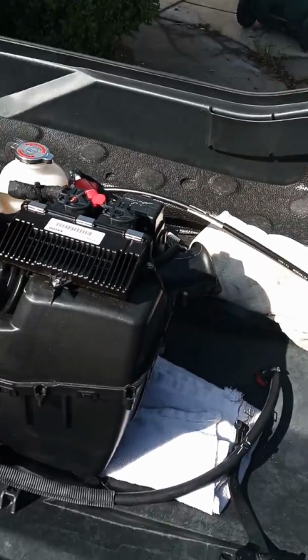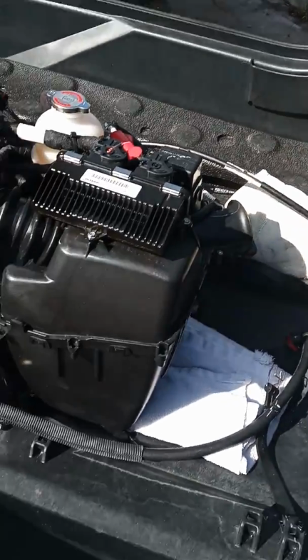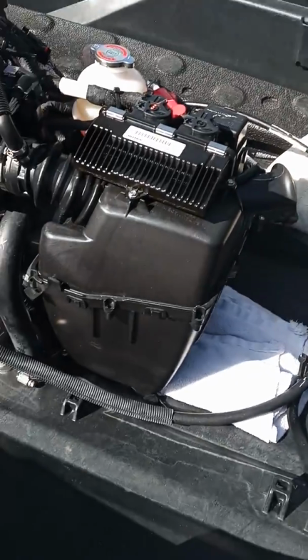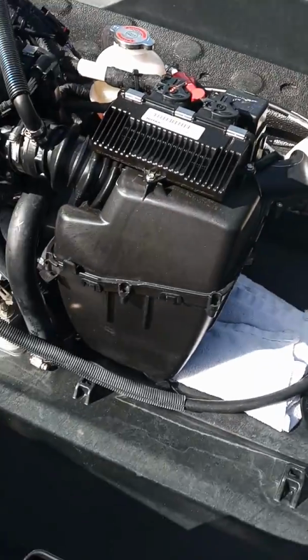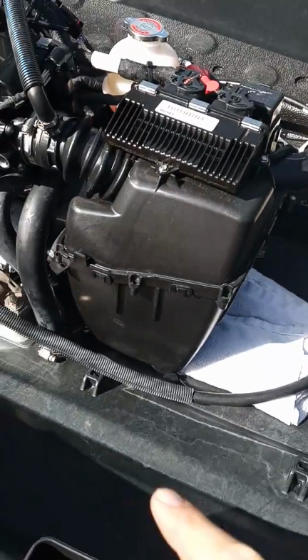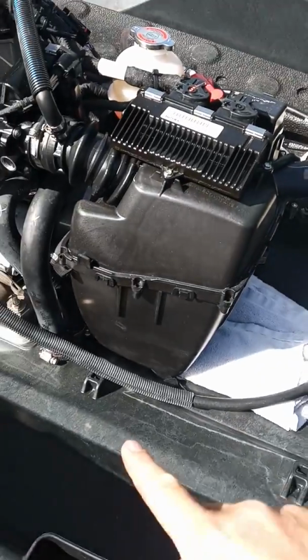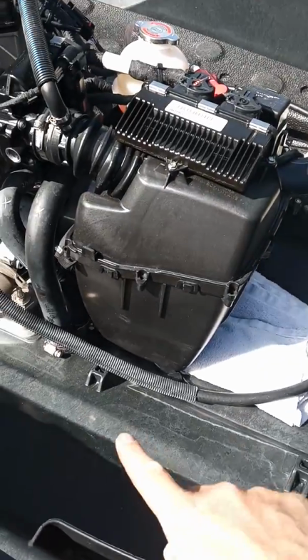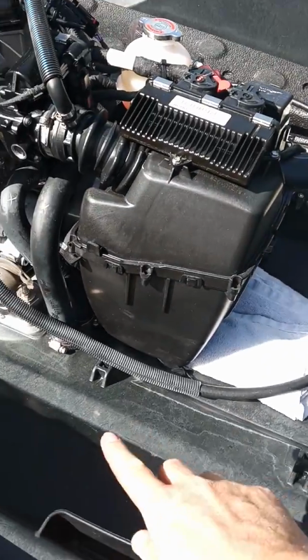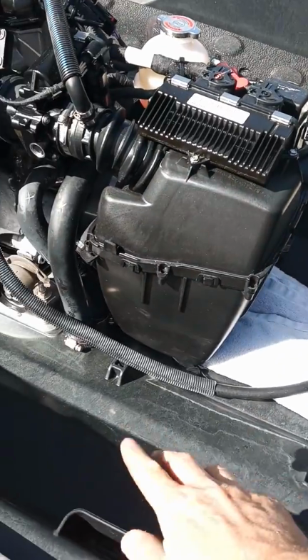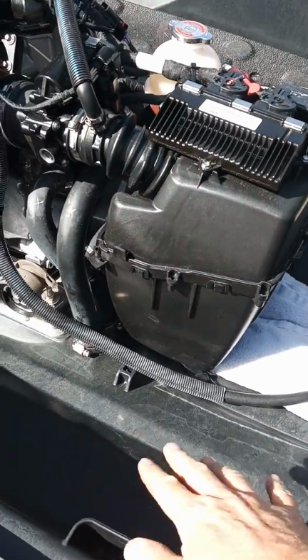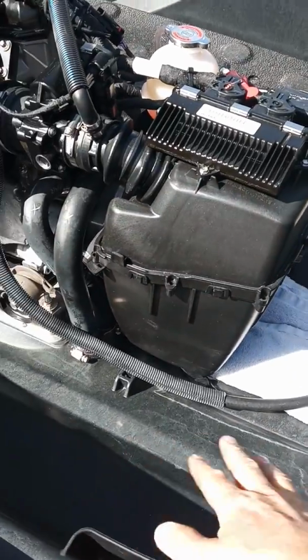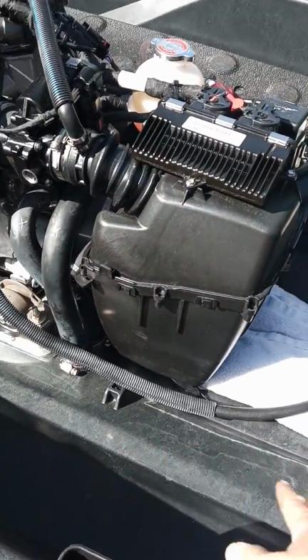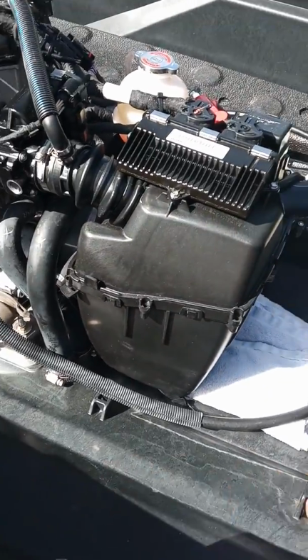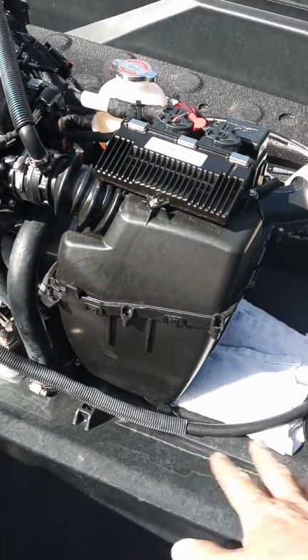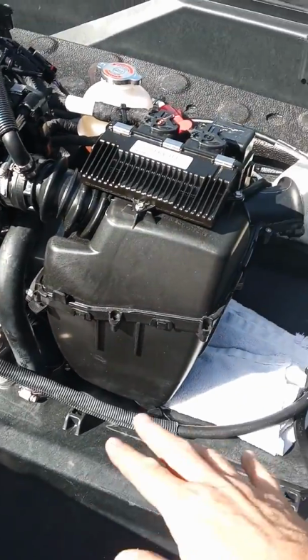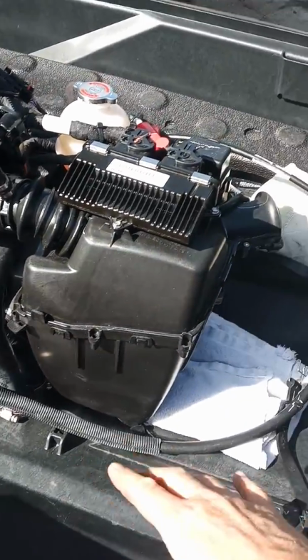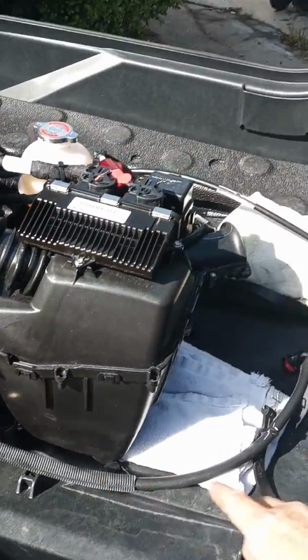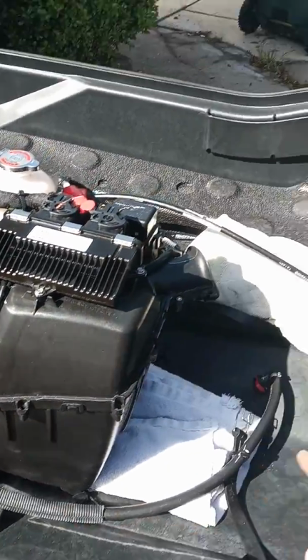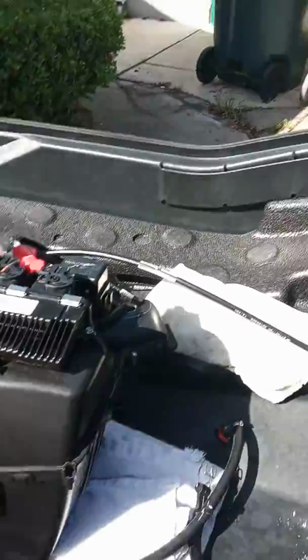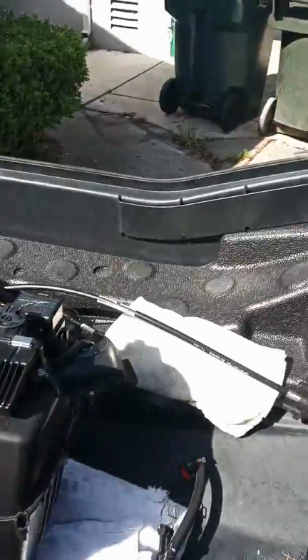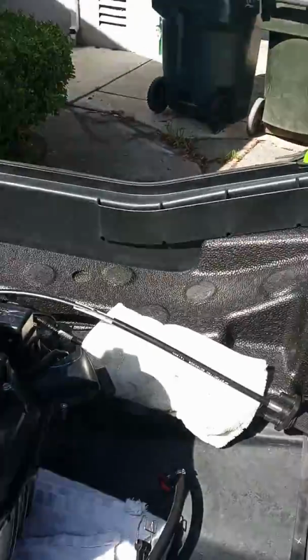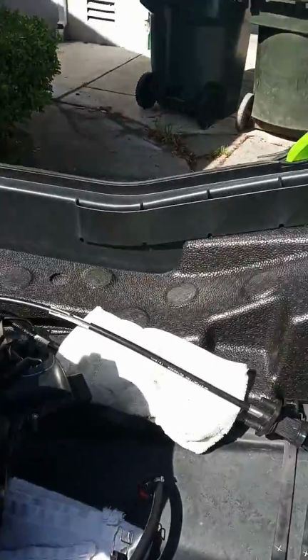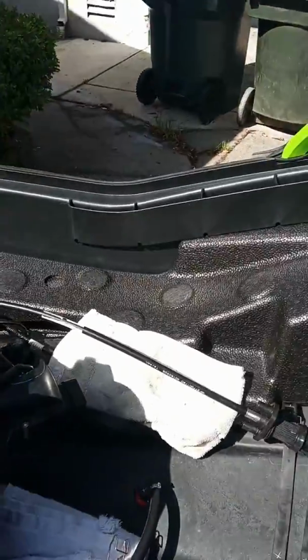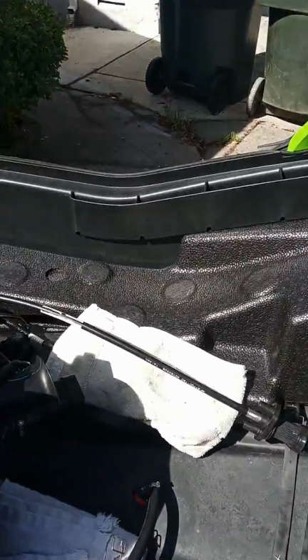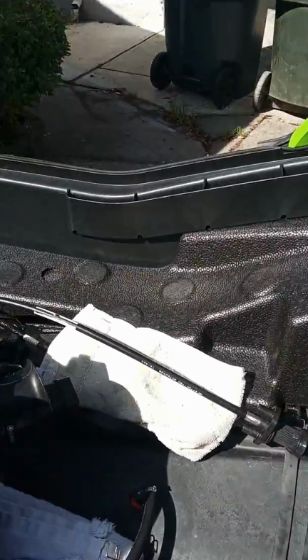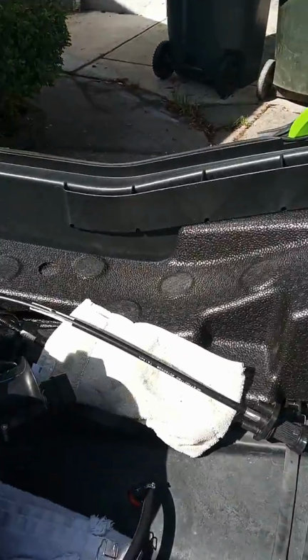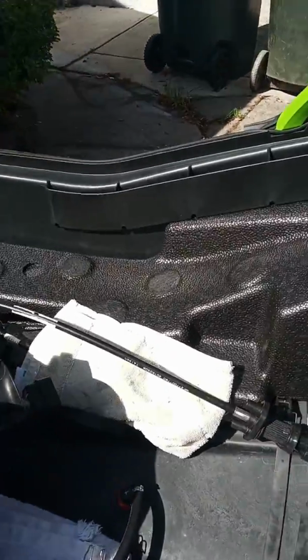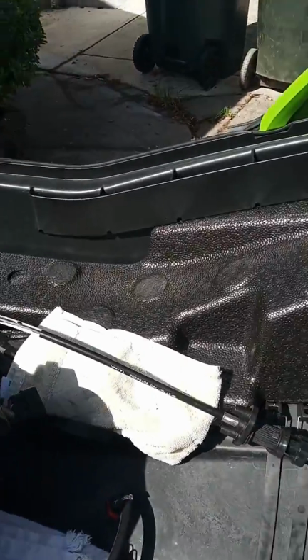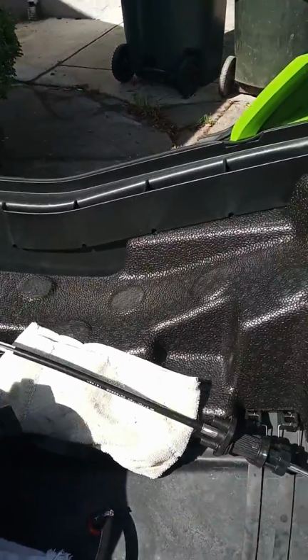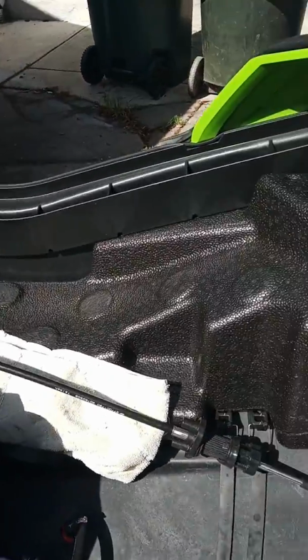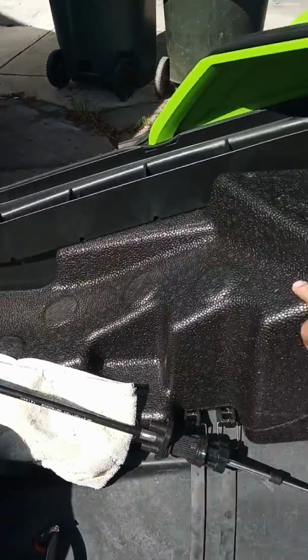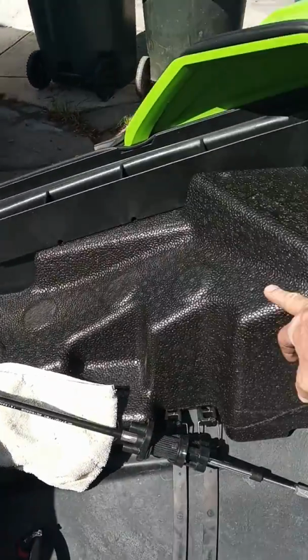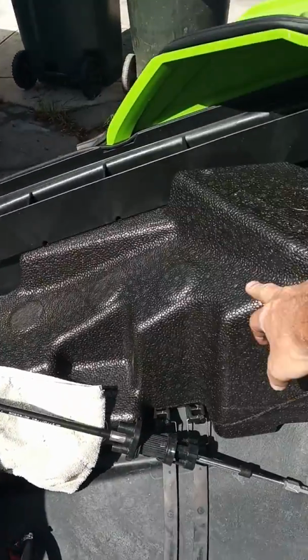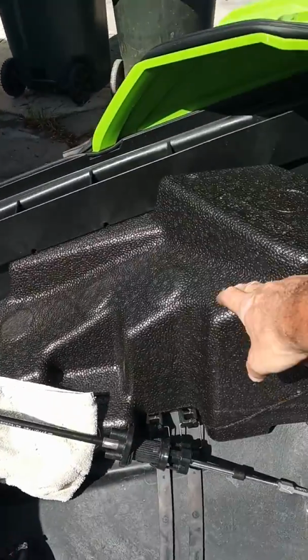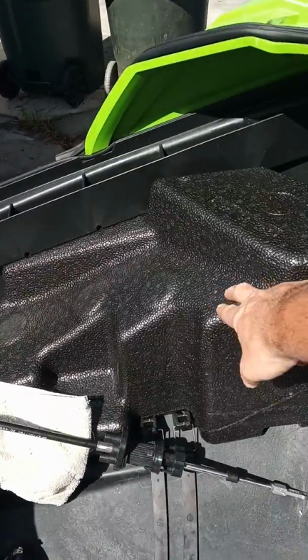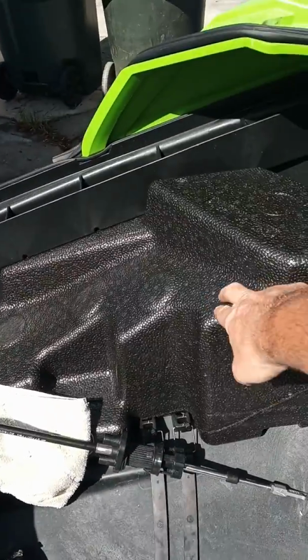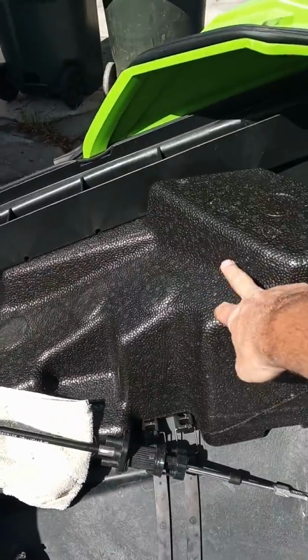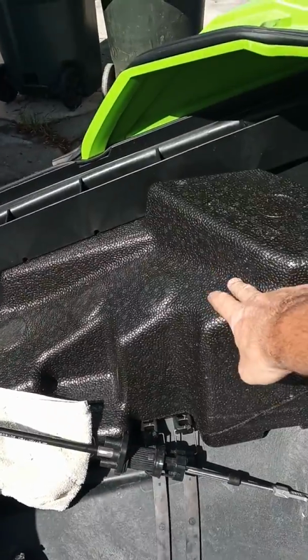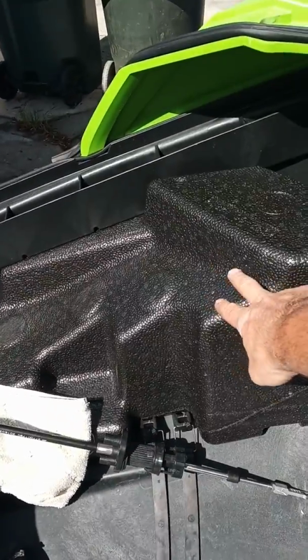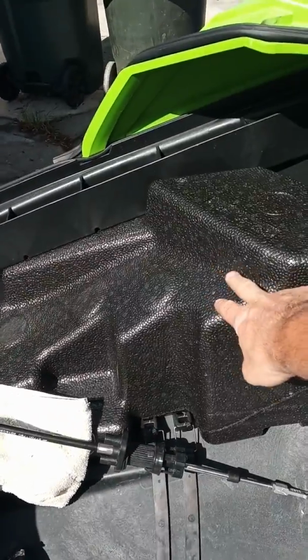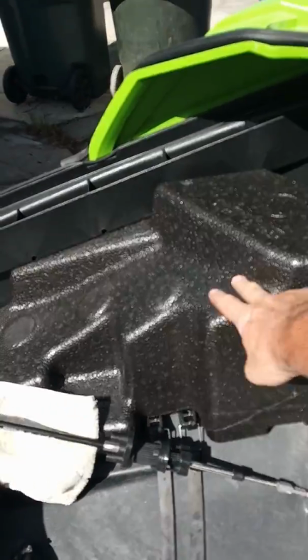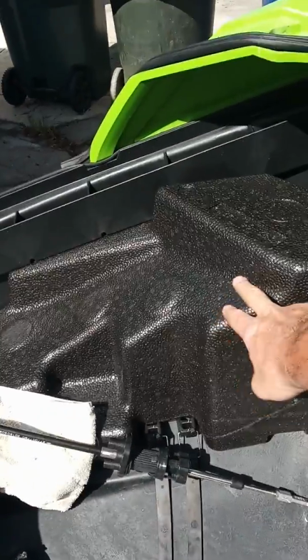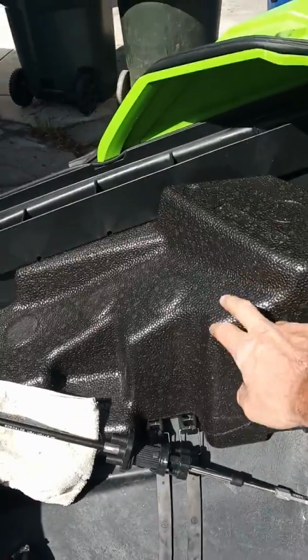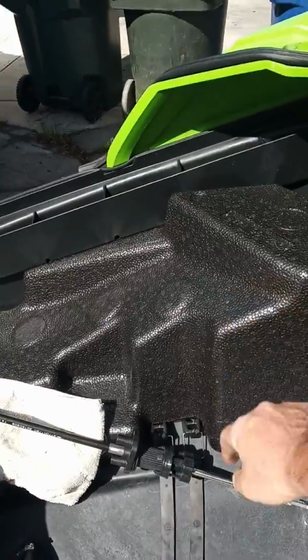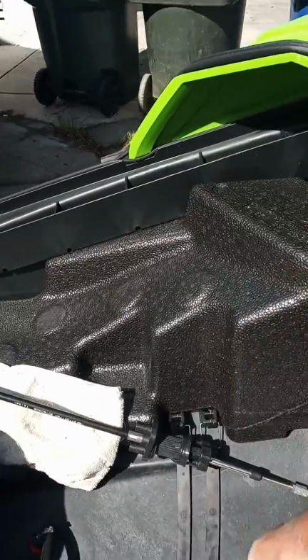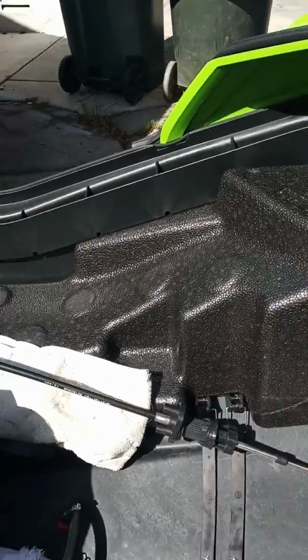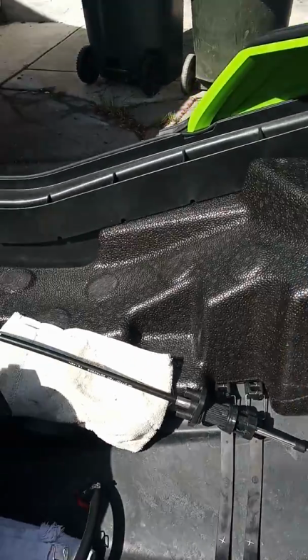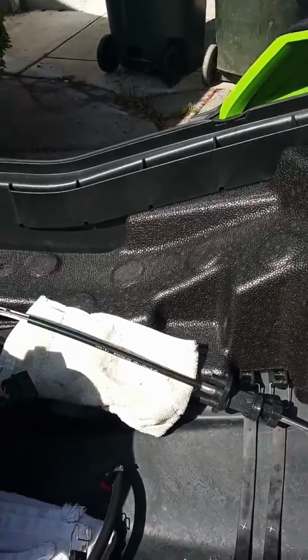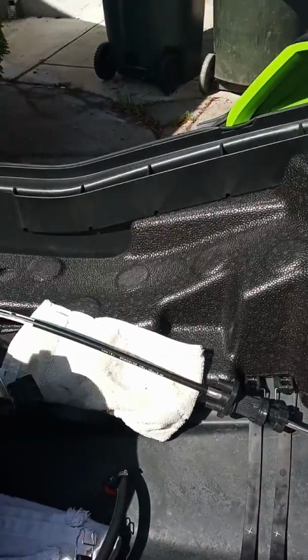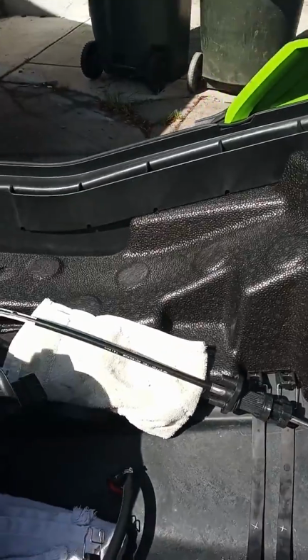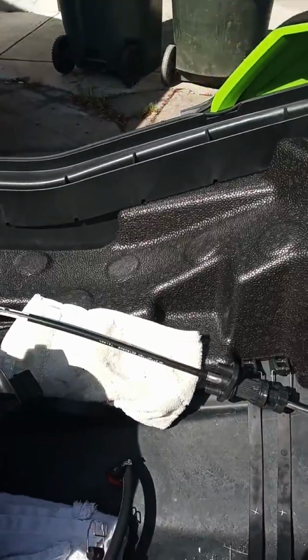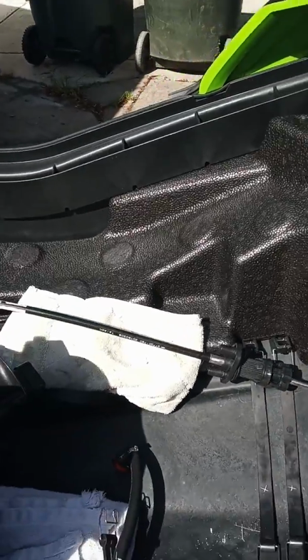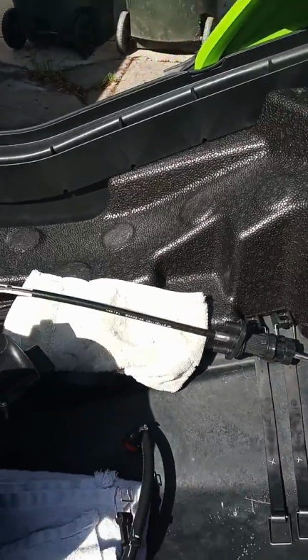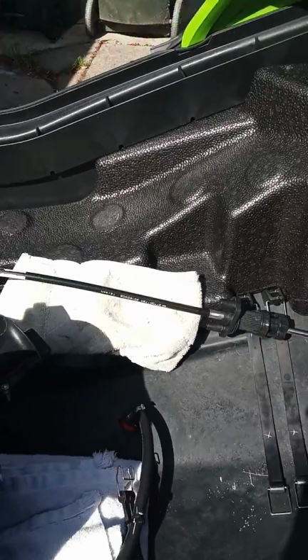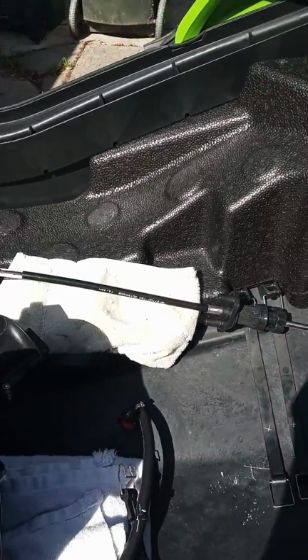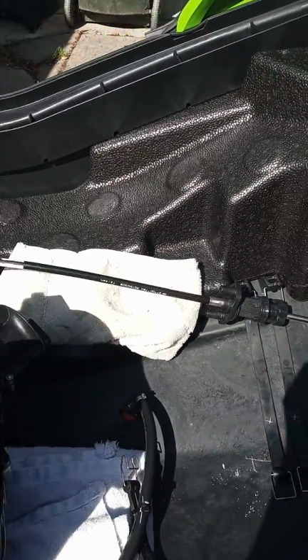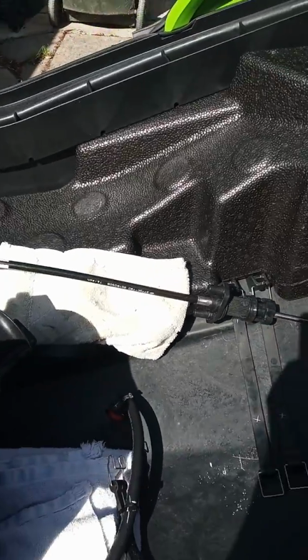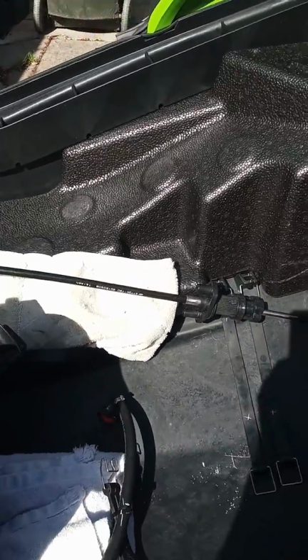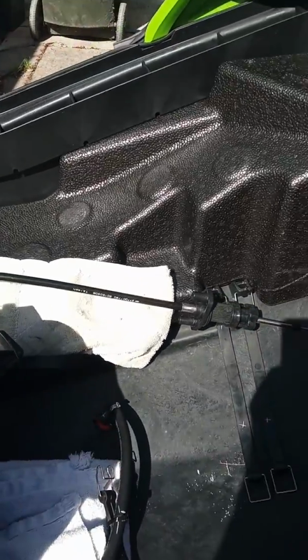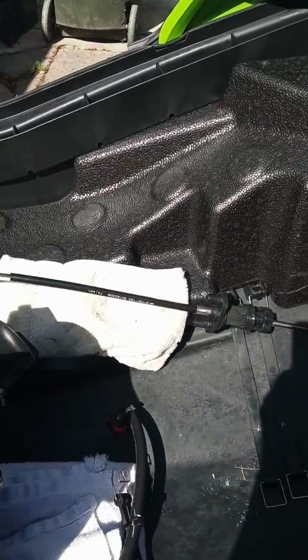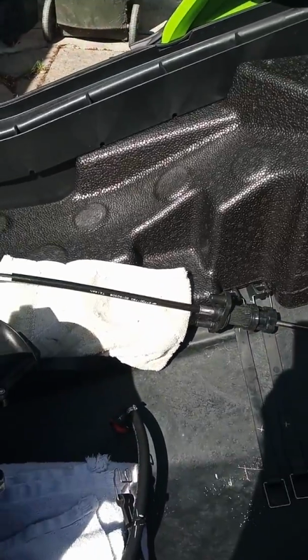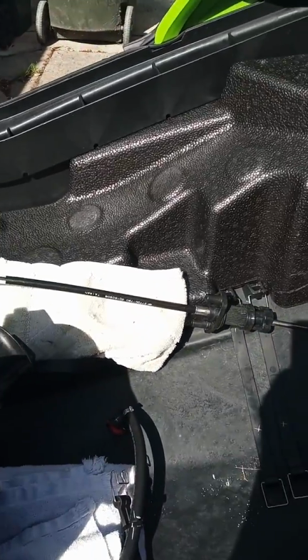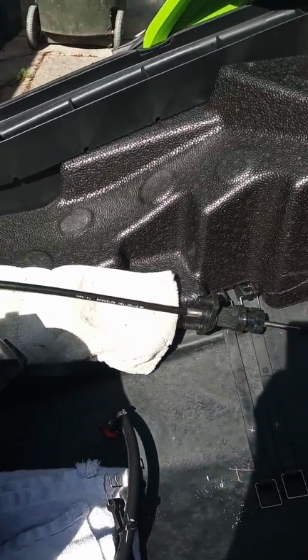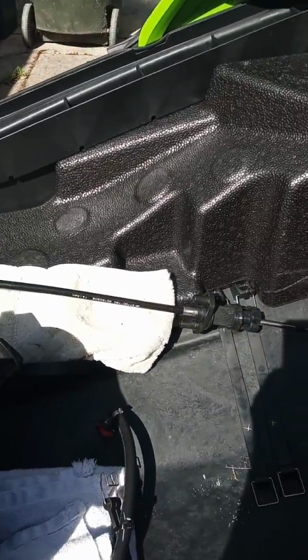Oh yeah — the foam piece that was right here, which is this, so that we could get the gas tank out.